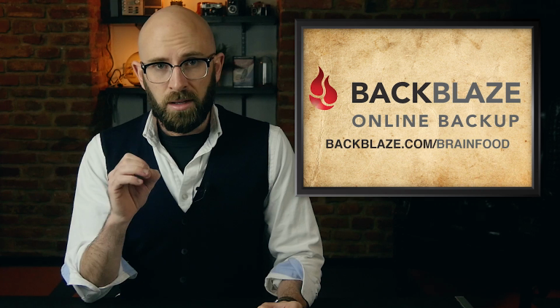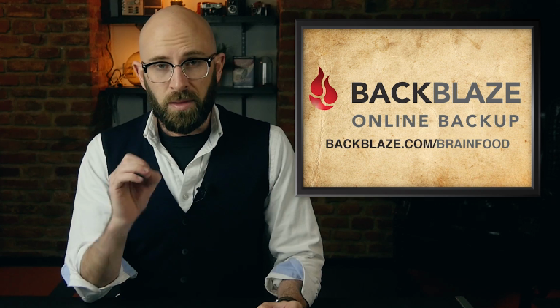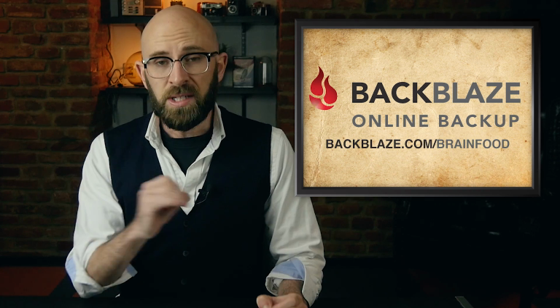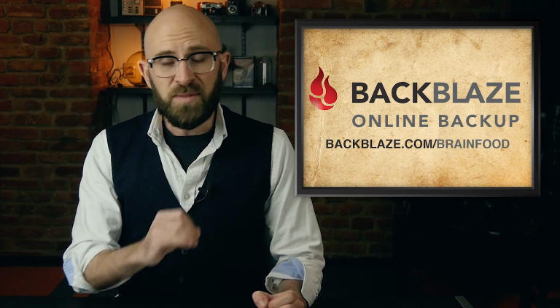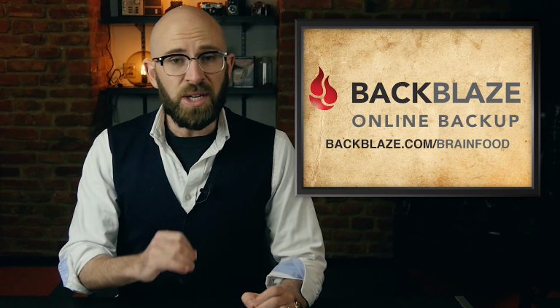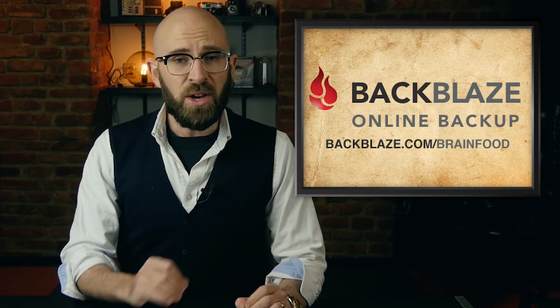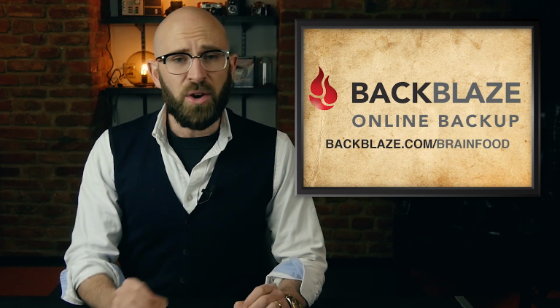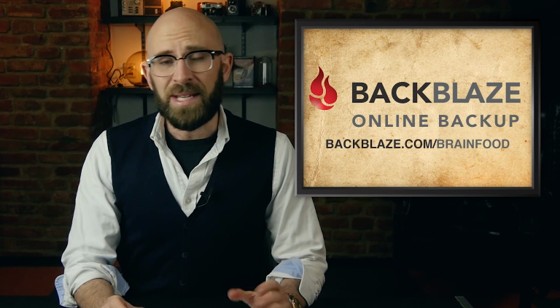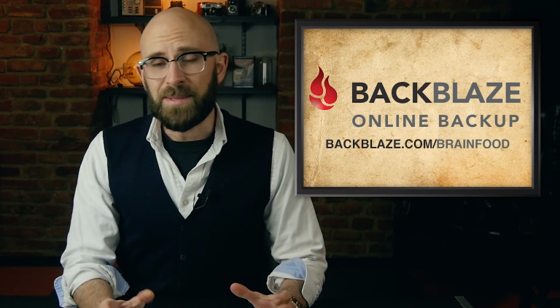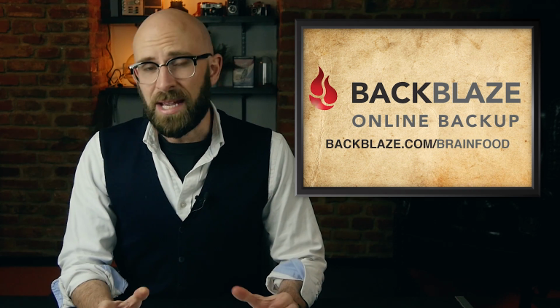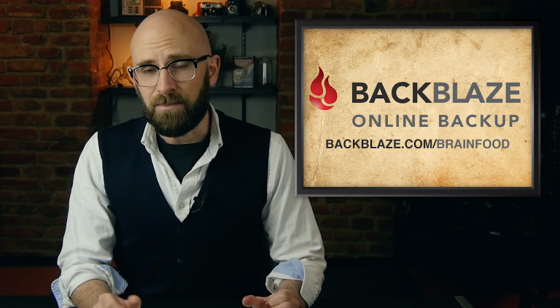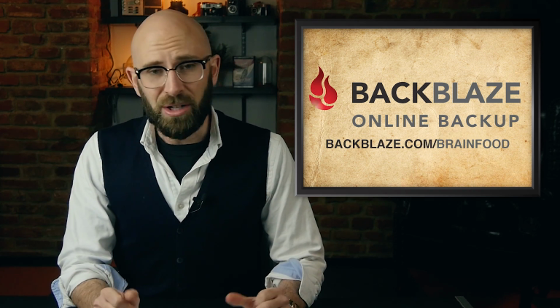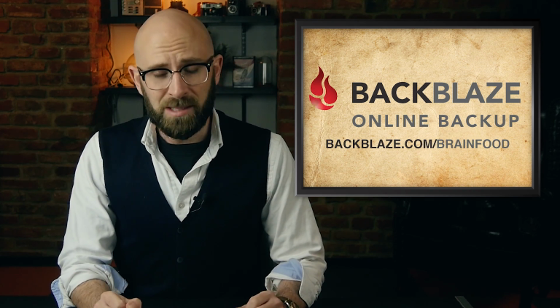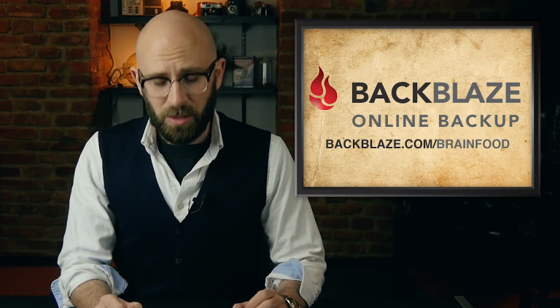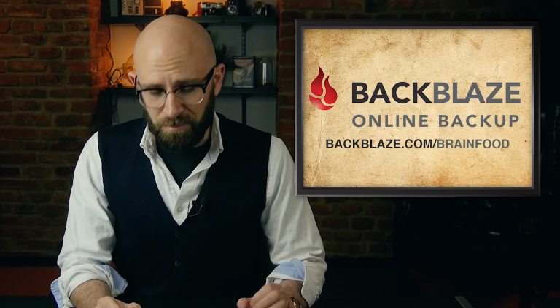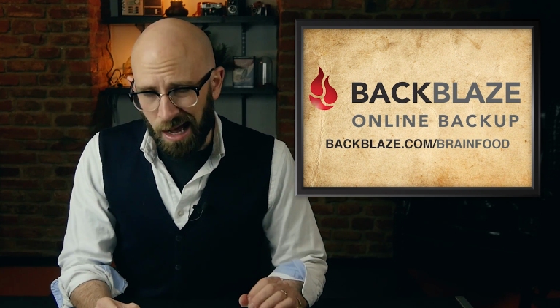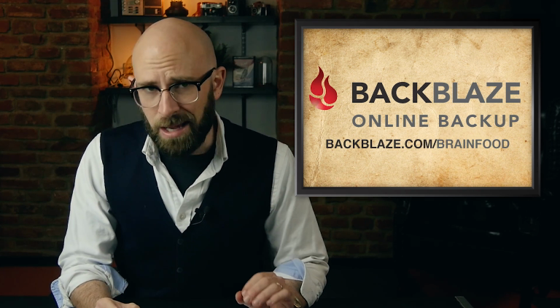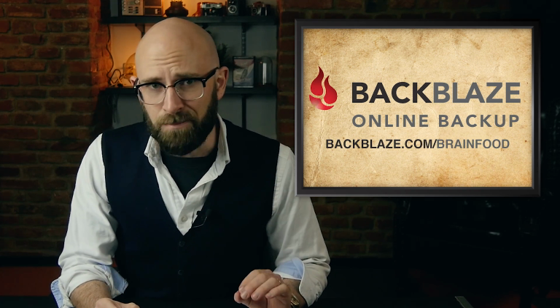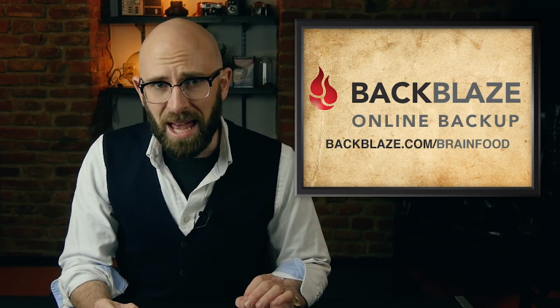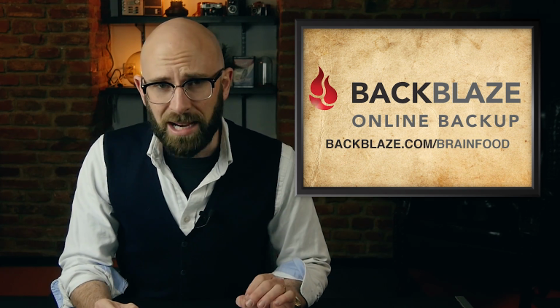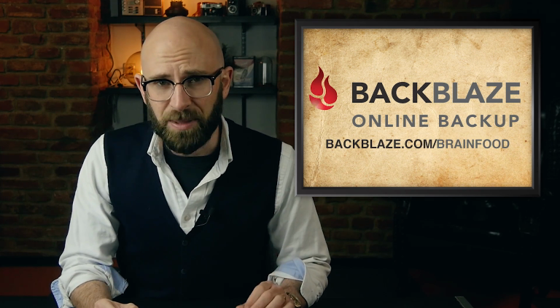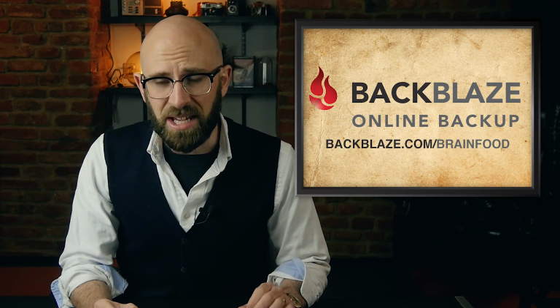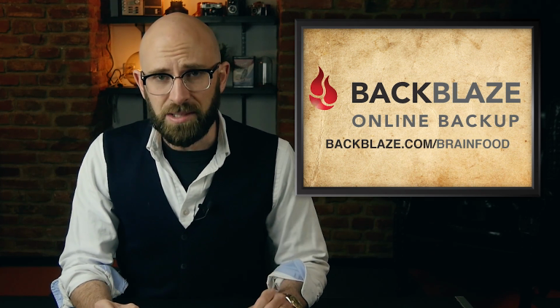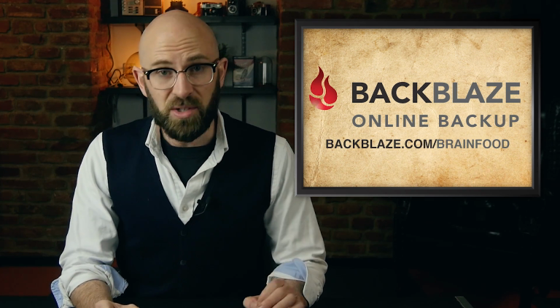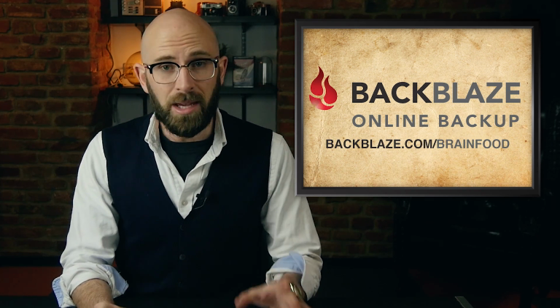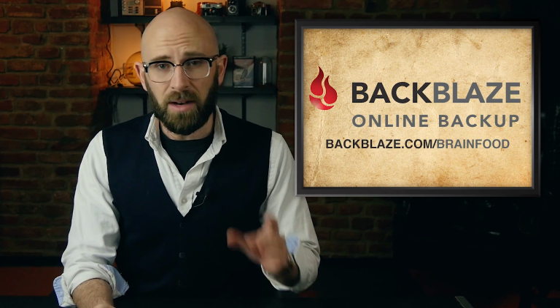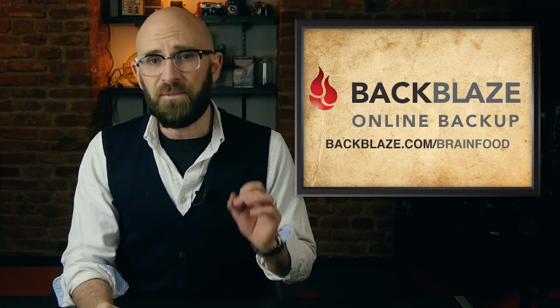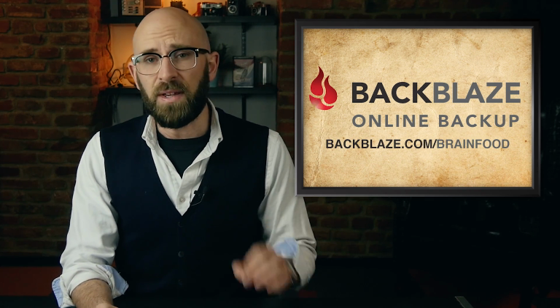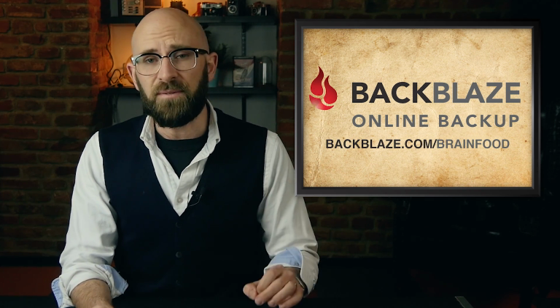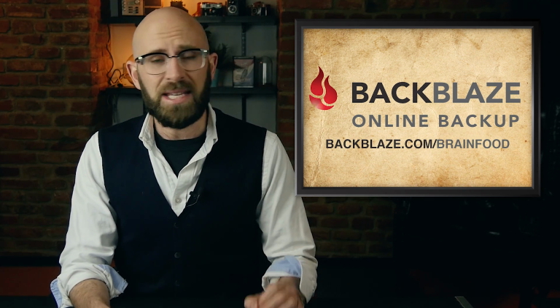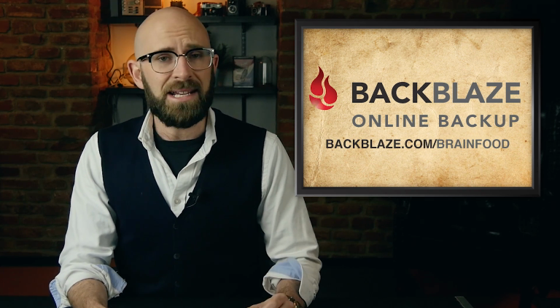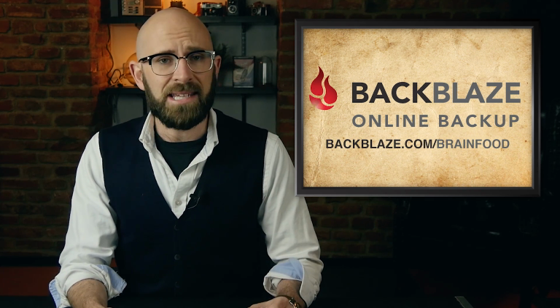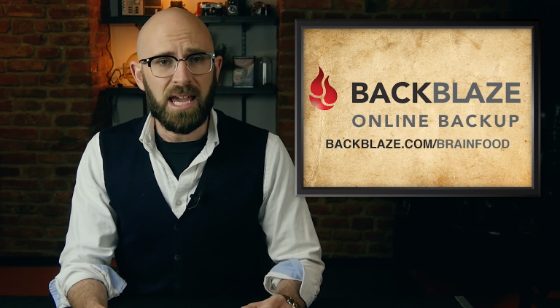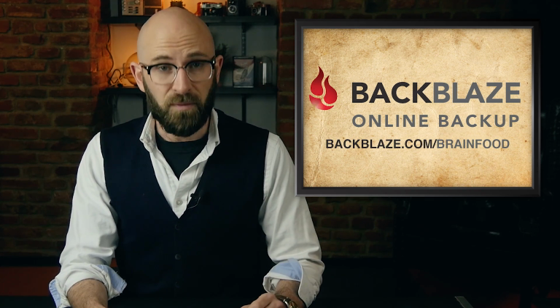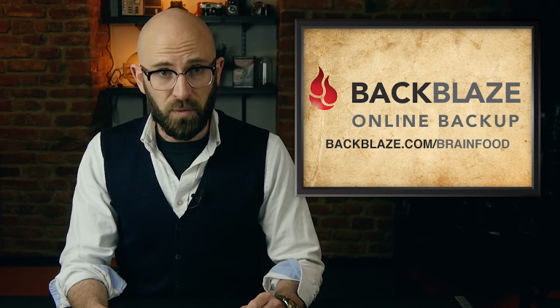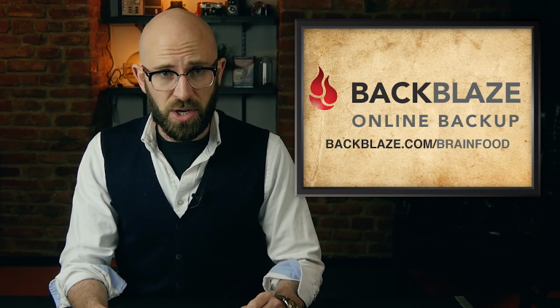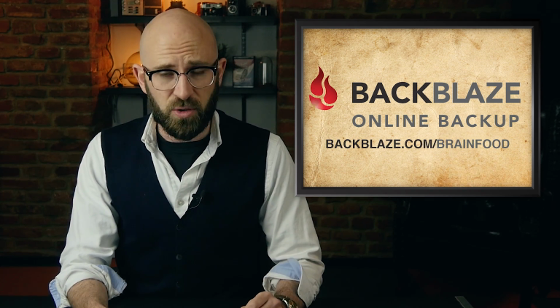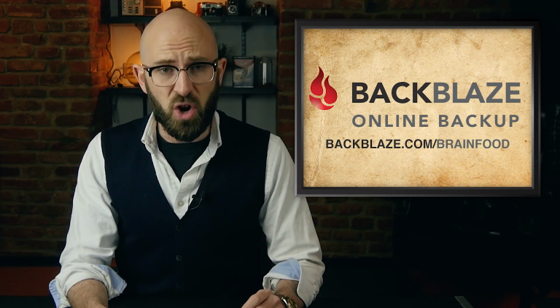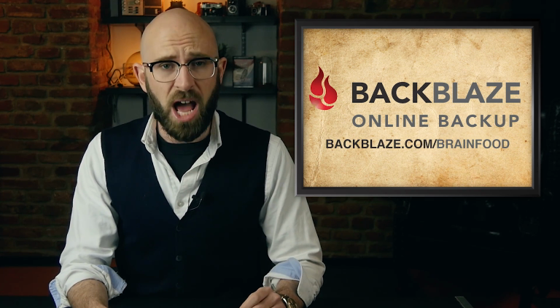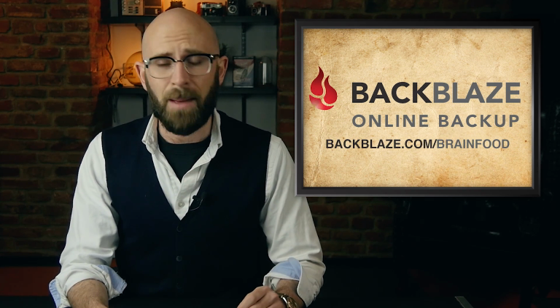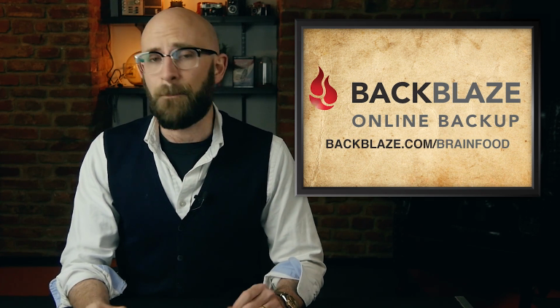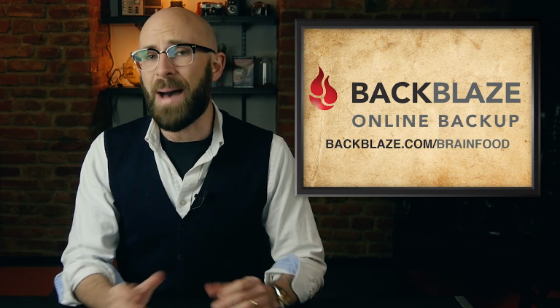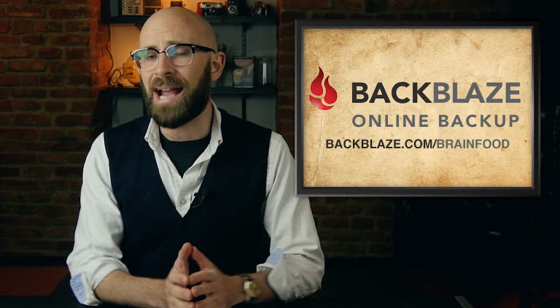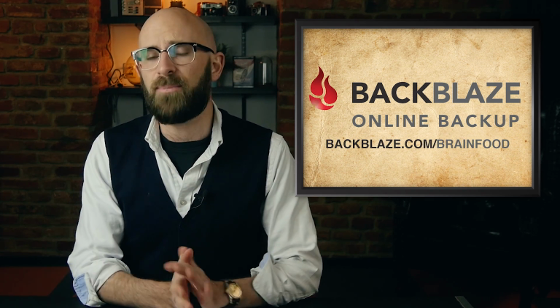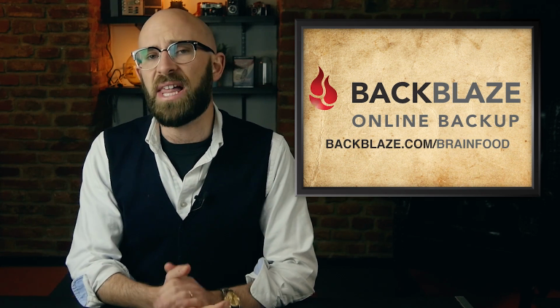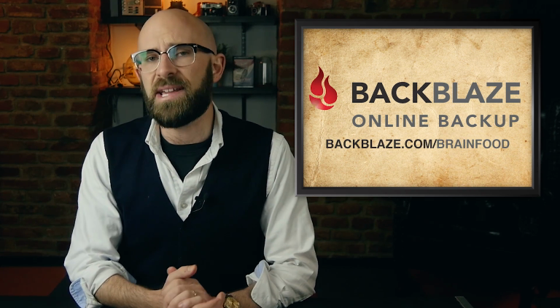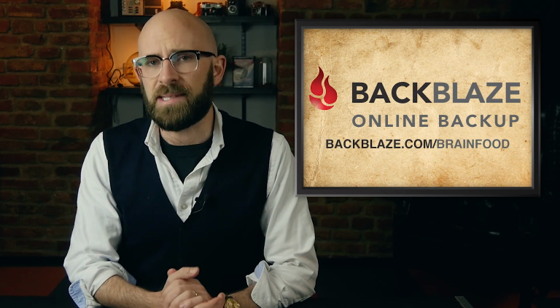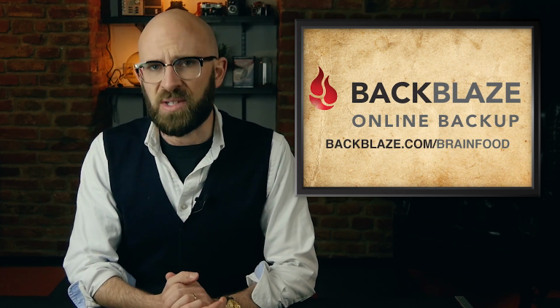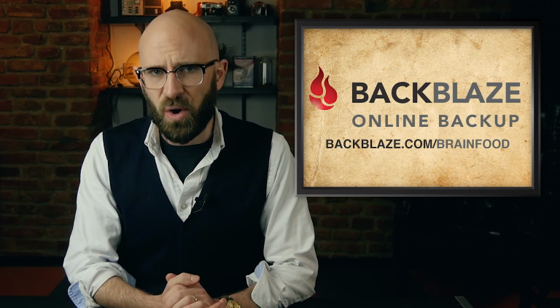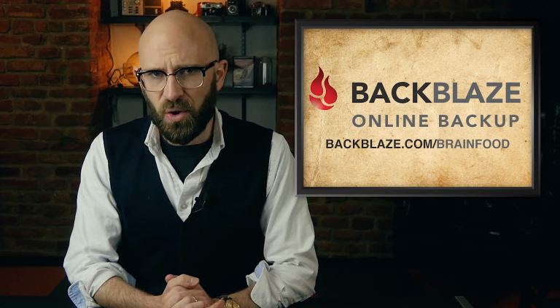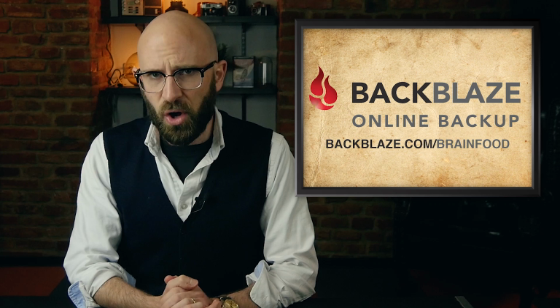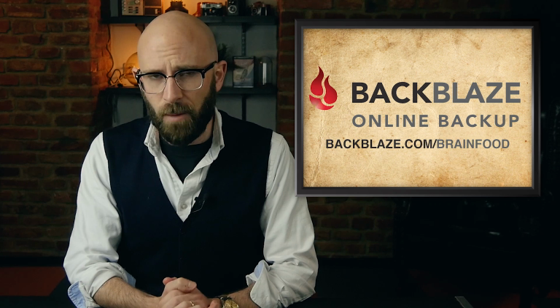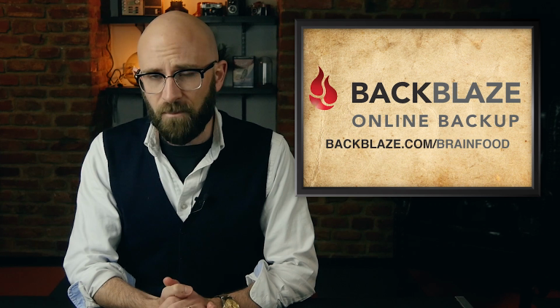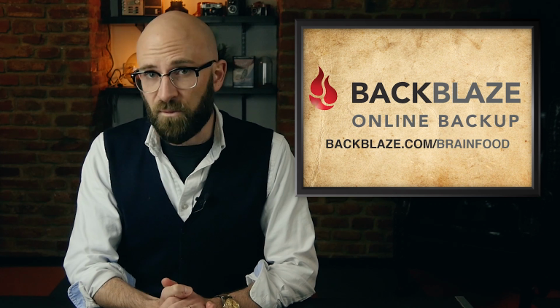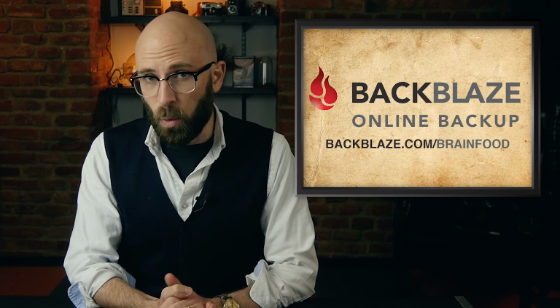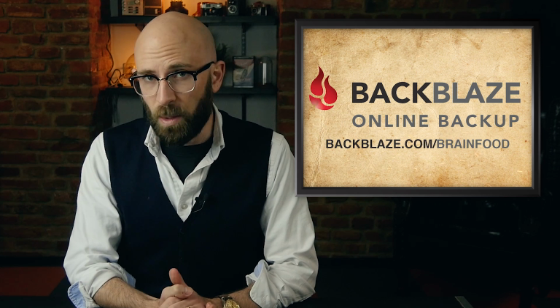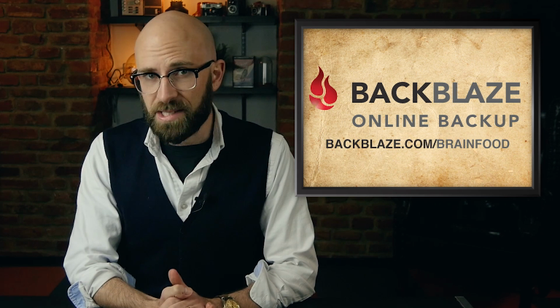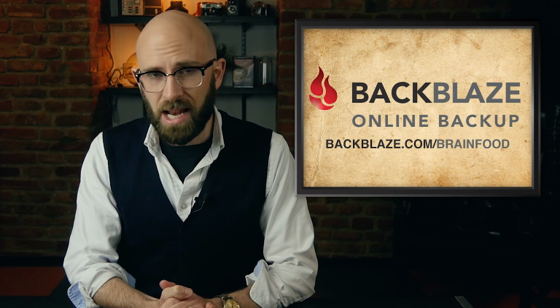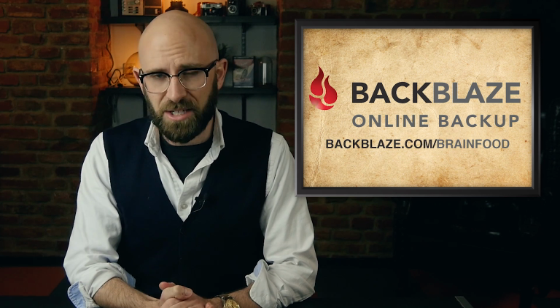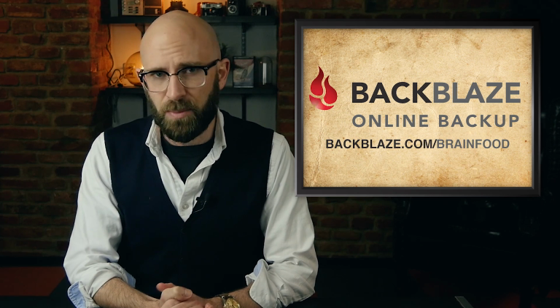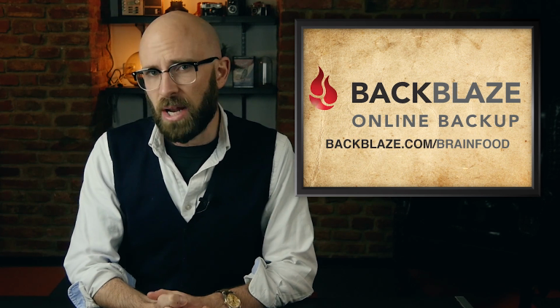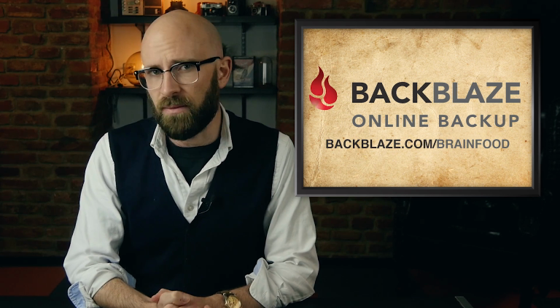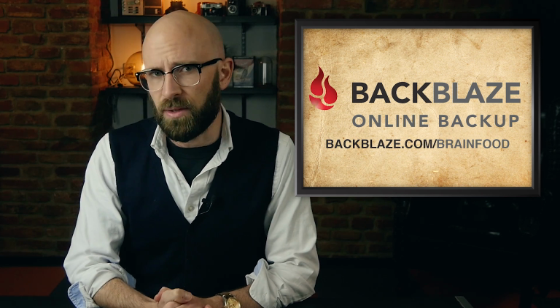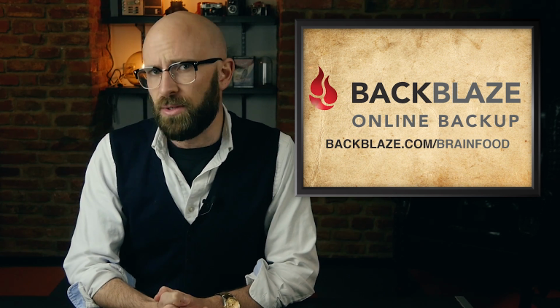This video is made possible by Backblaze. You can get a 15-day free trial at Backblaze.com/brainfood.